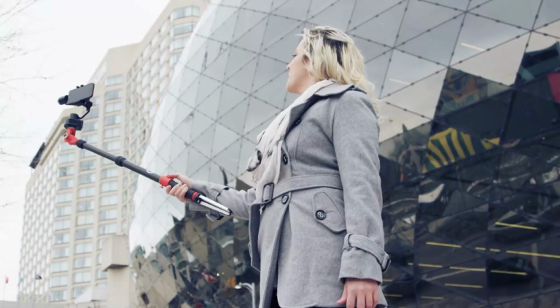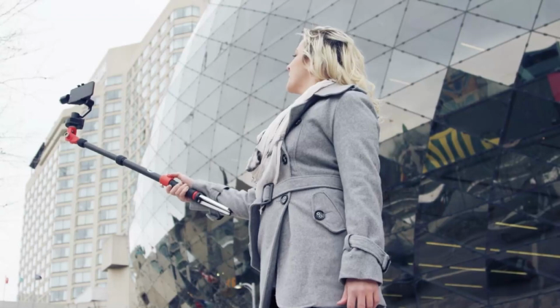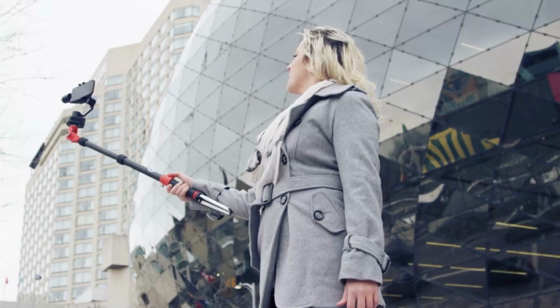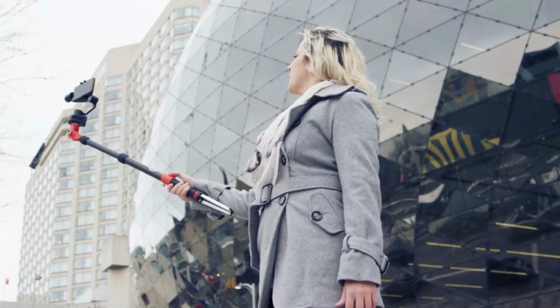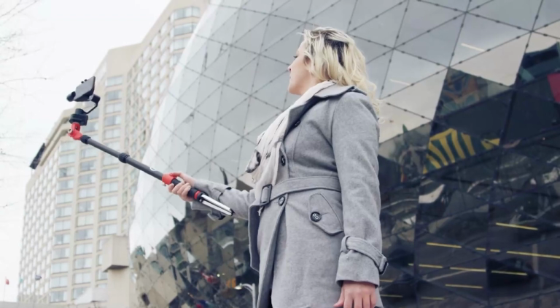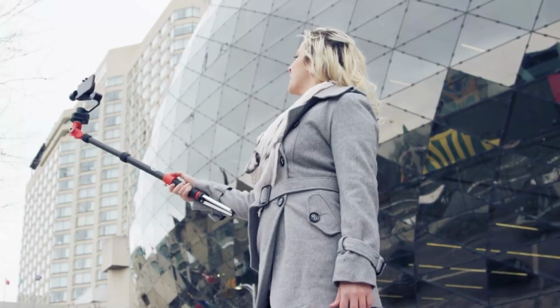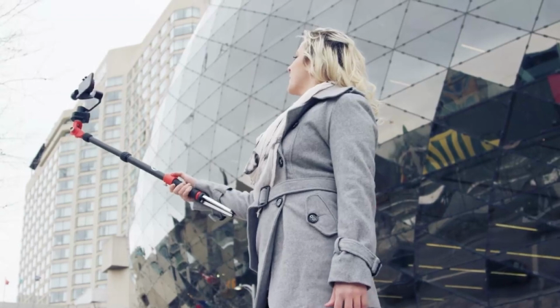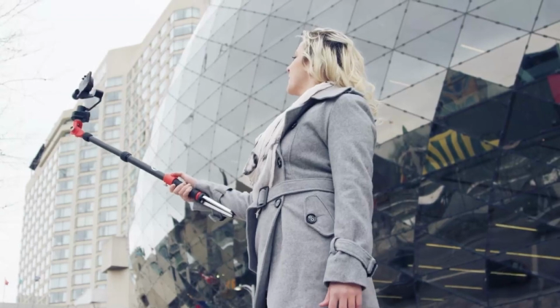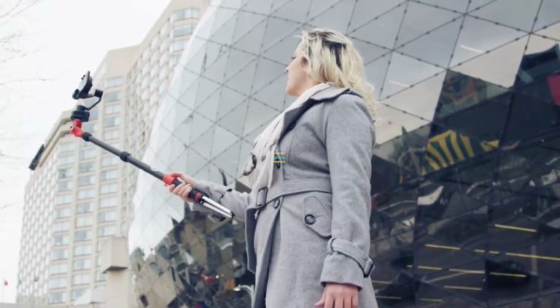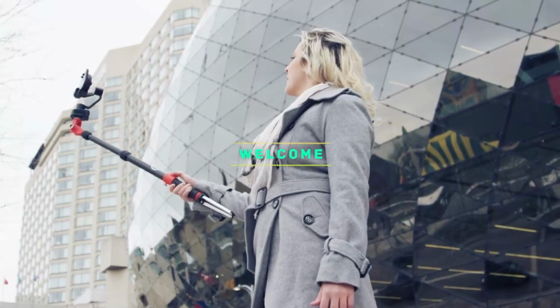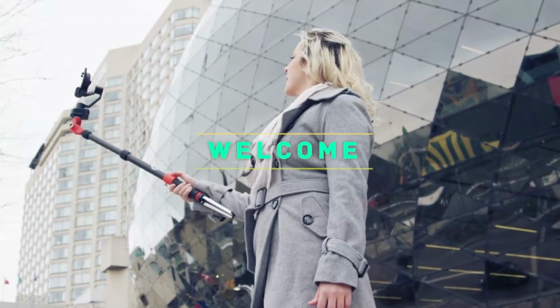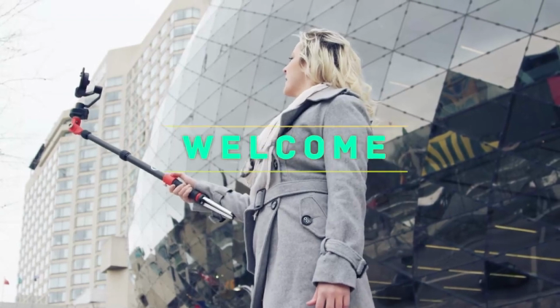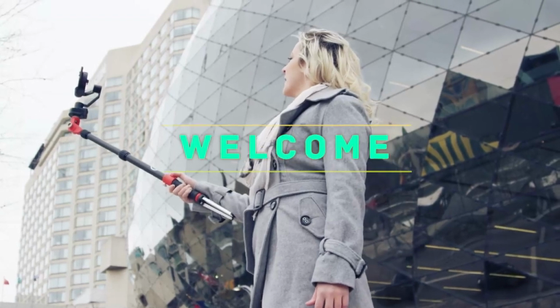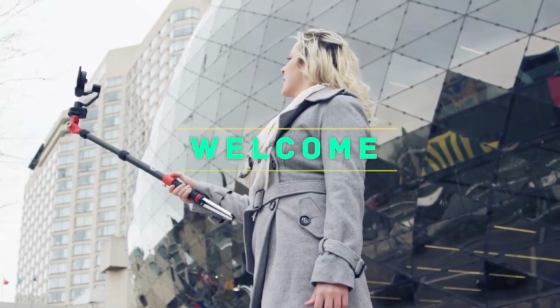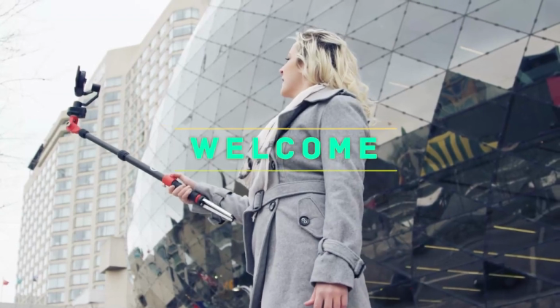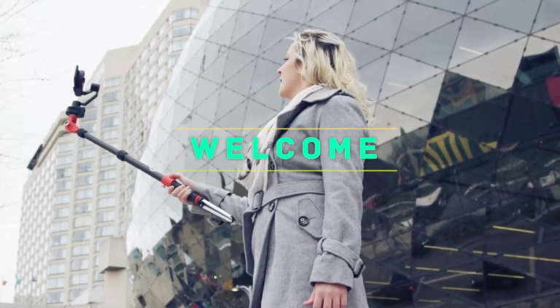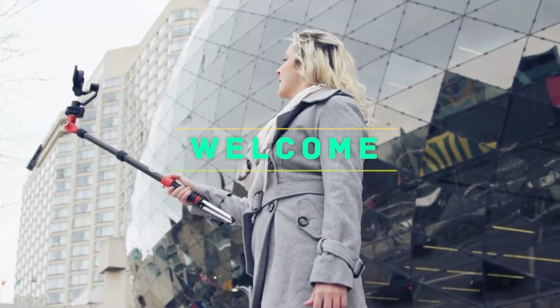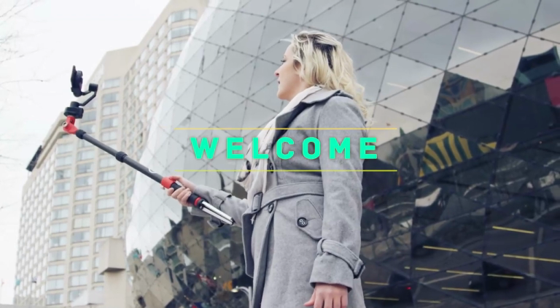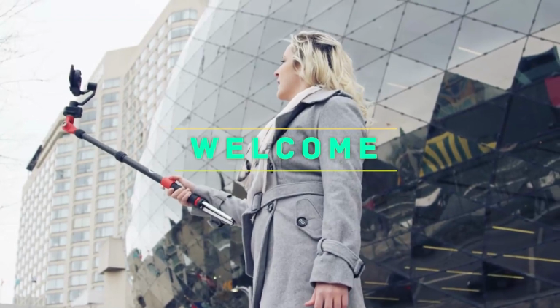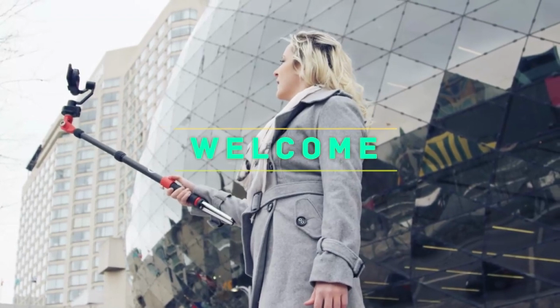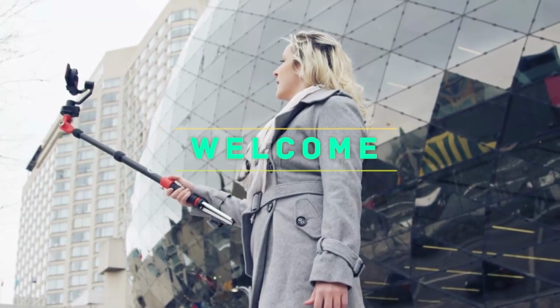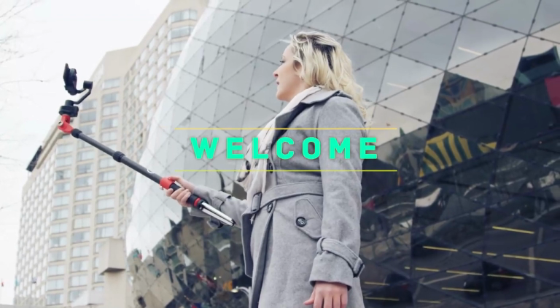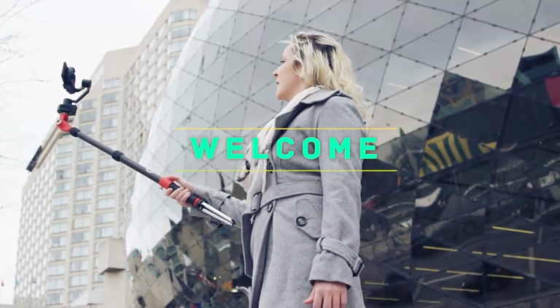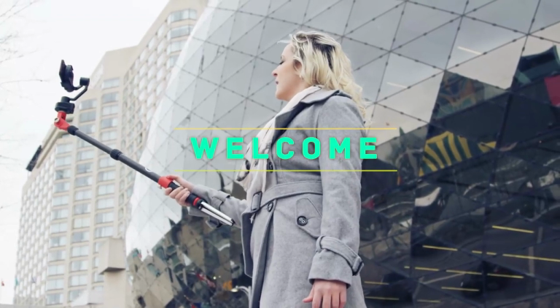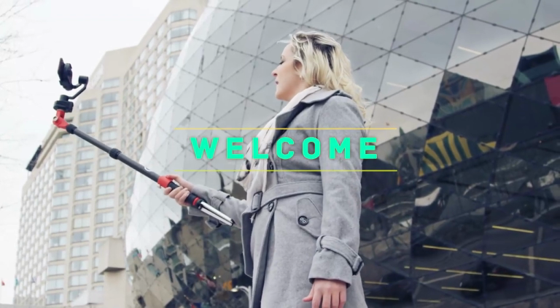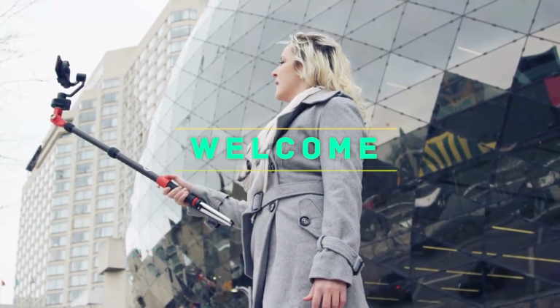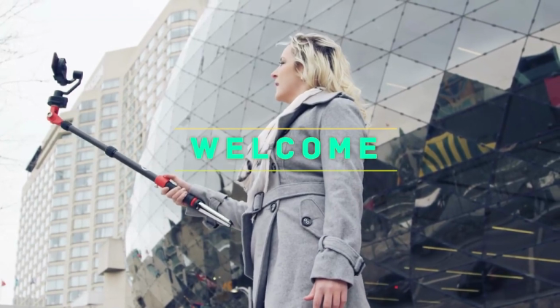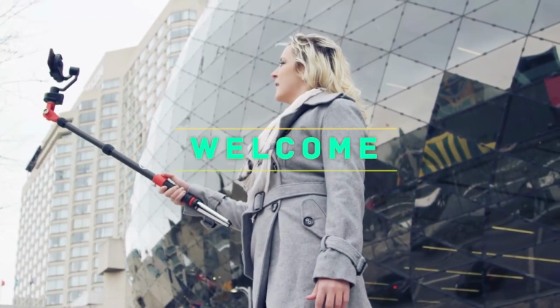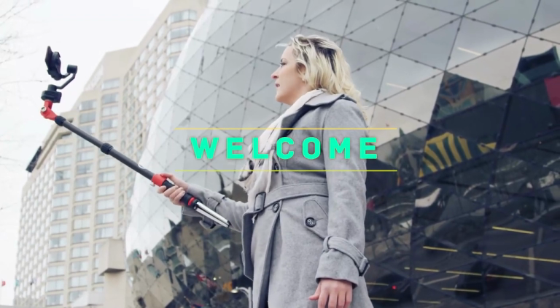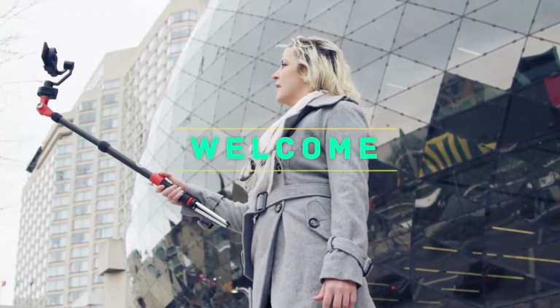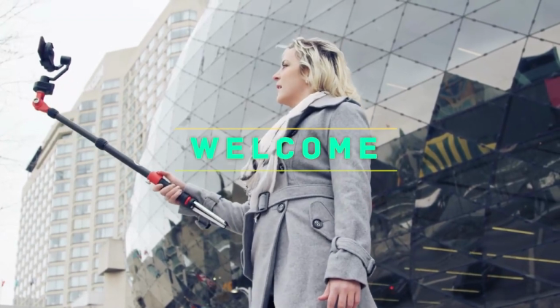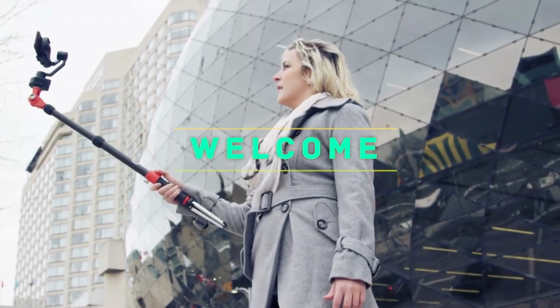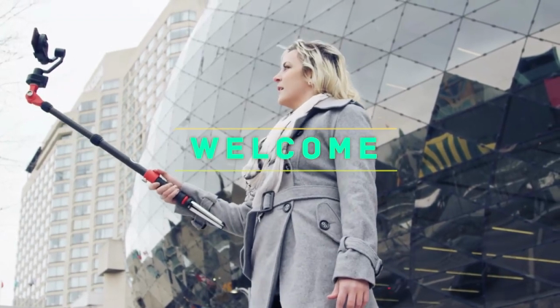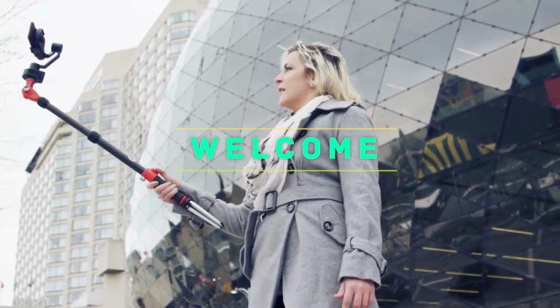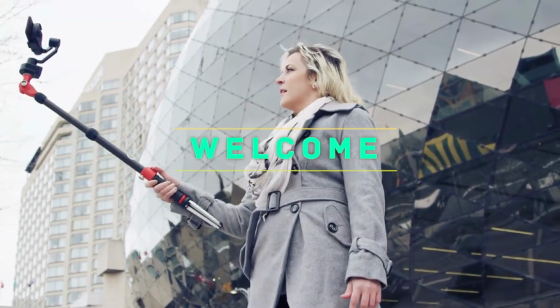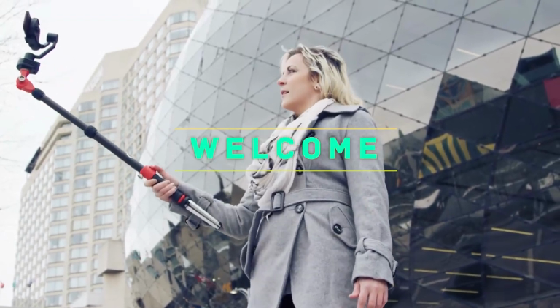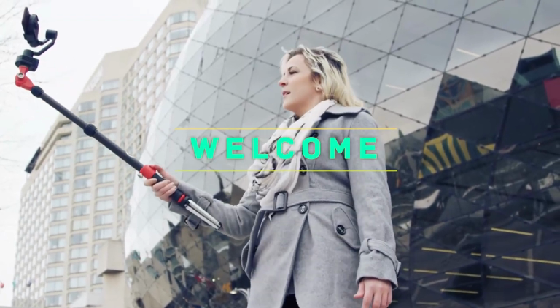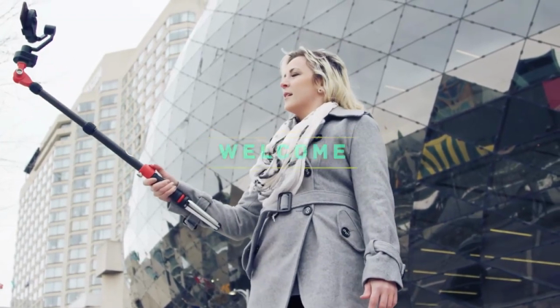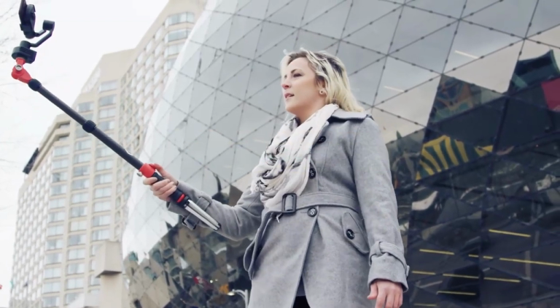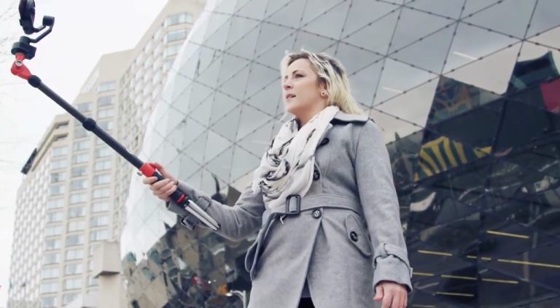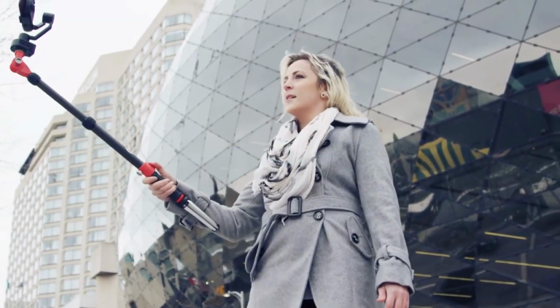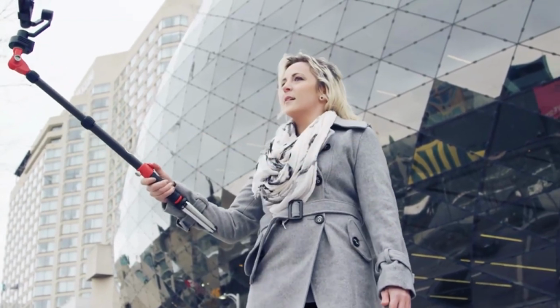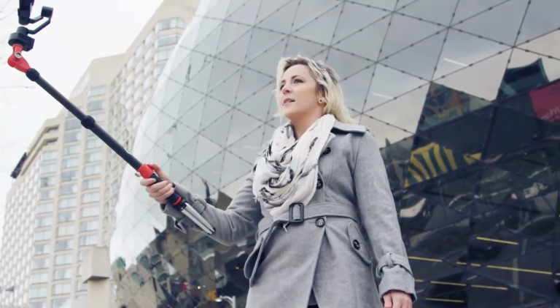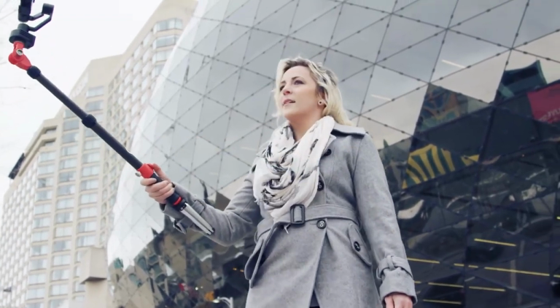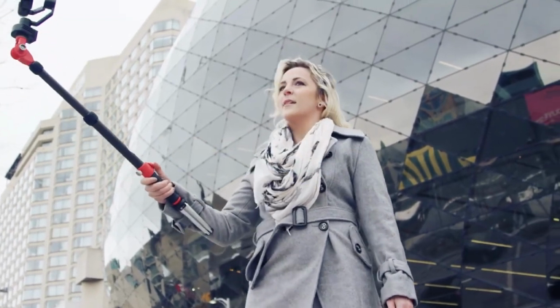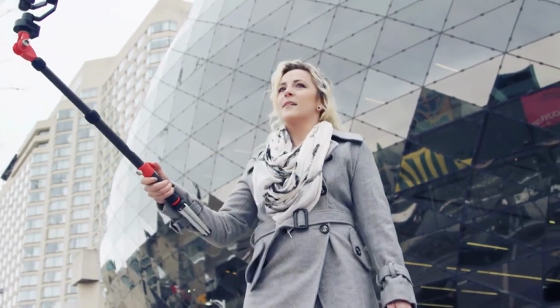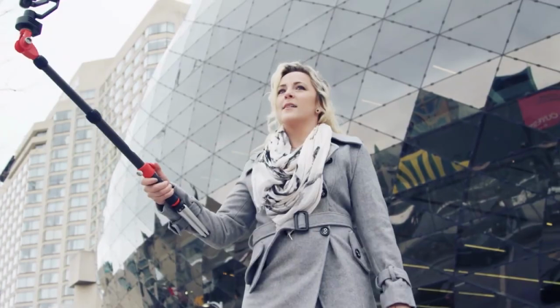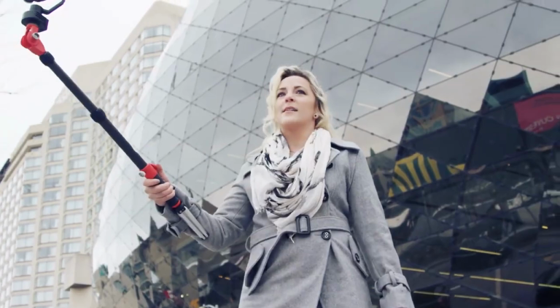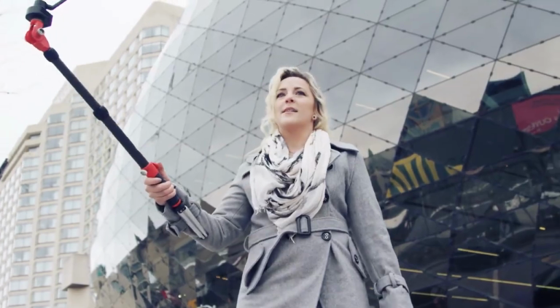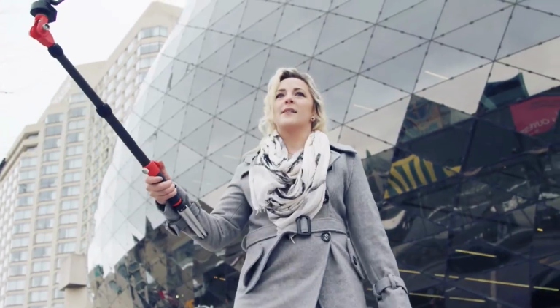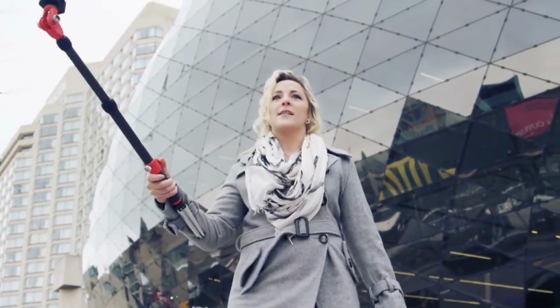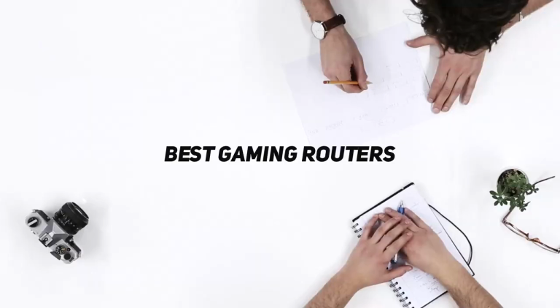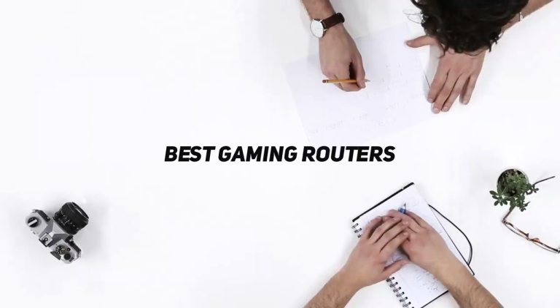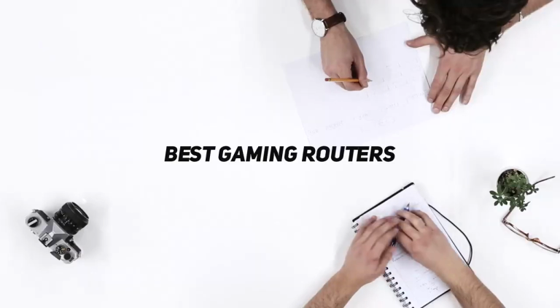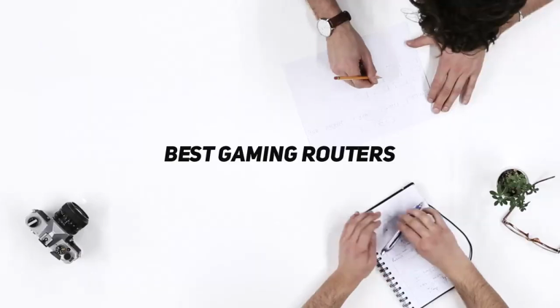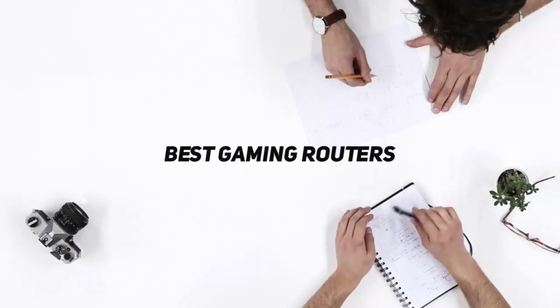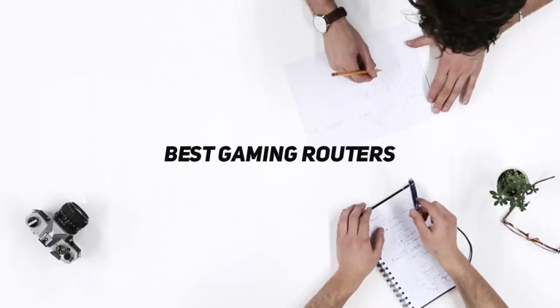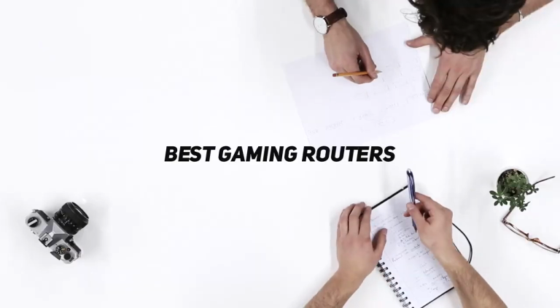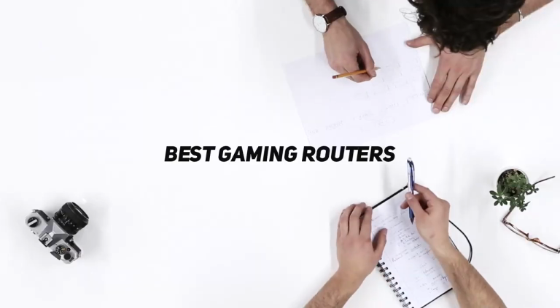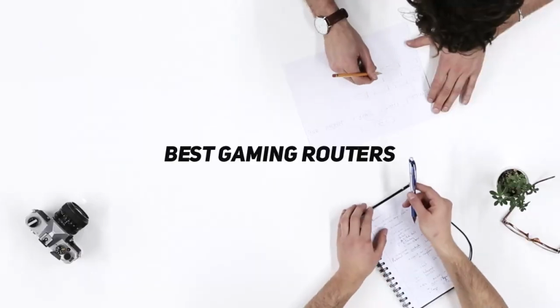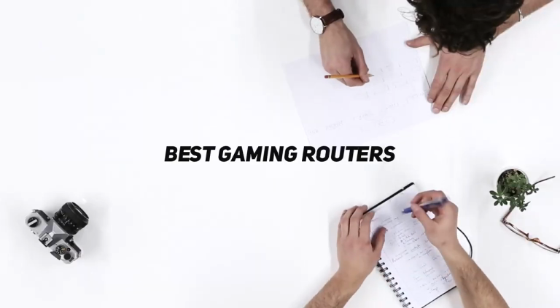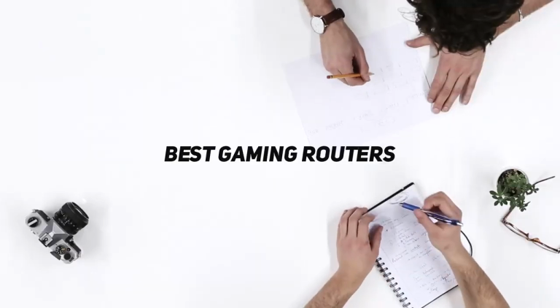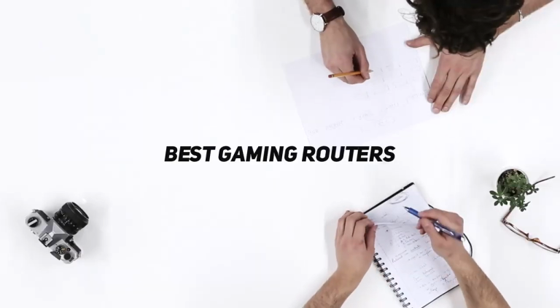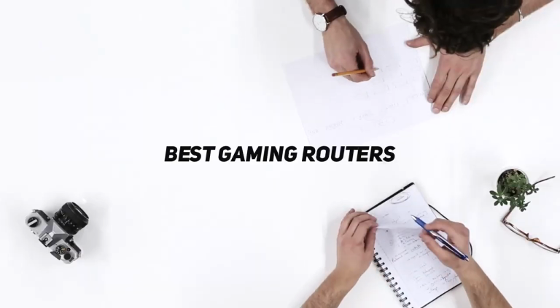Hey, welcome back to my channel. In this video, I'm gonna talk about the Top 5 Best Gaming Routers.